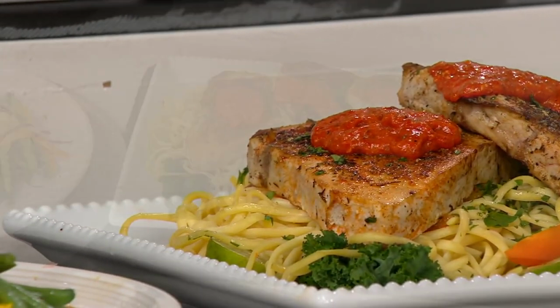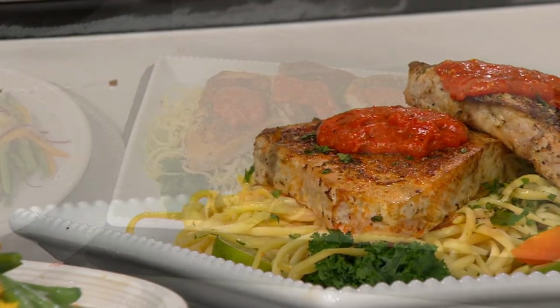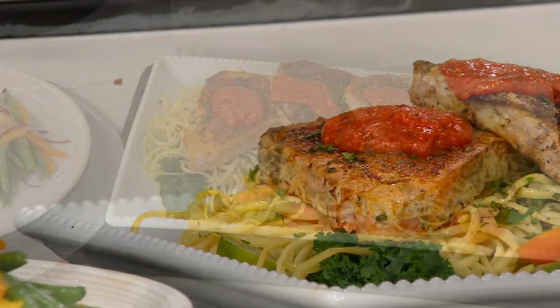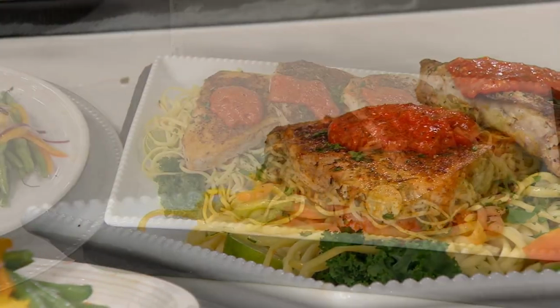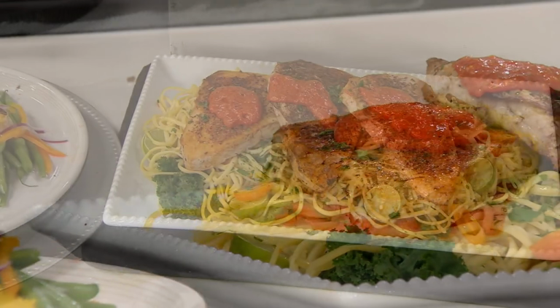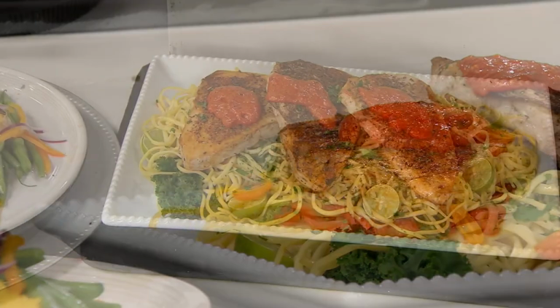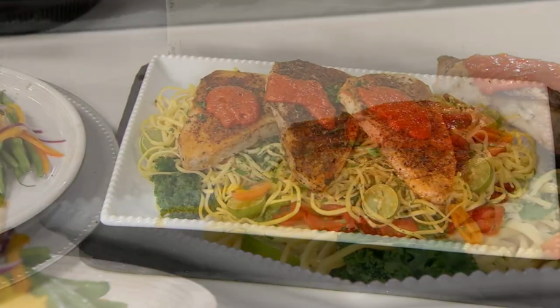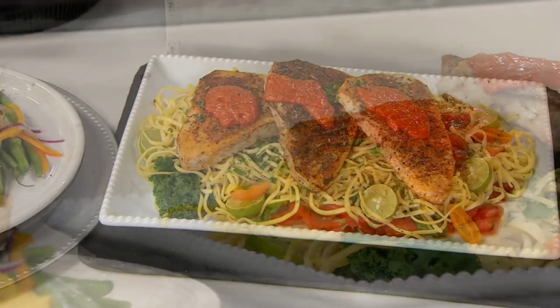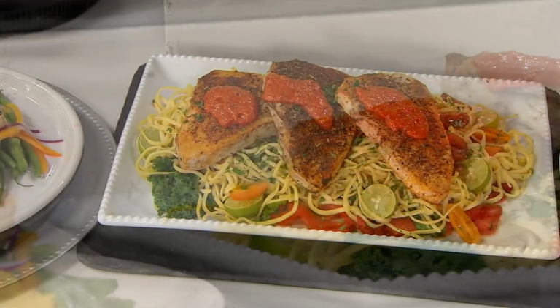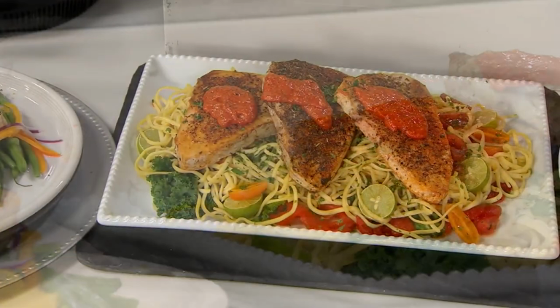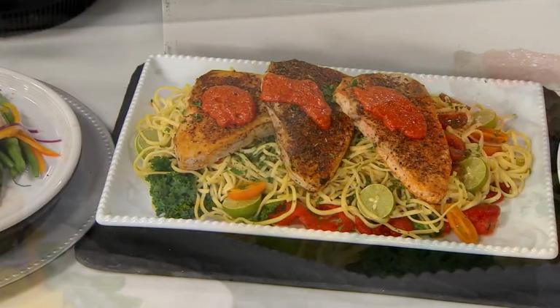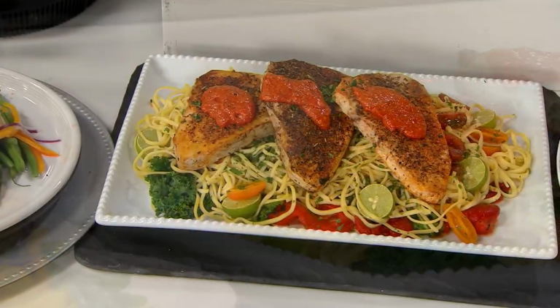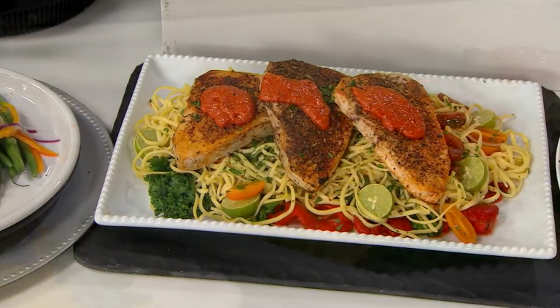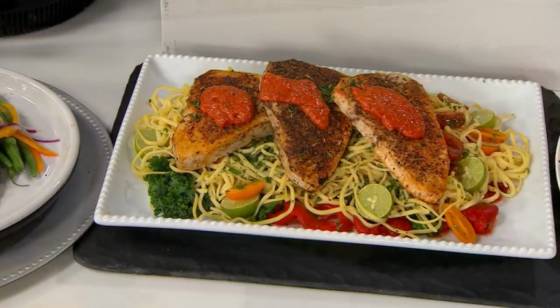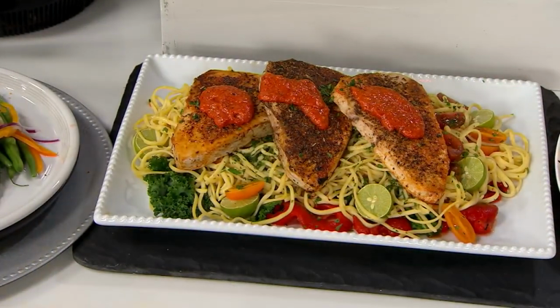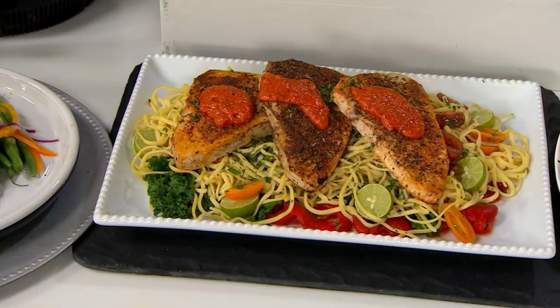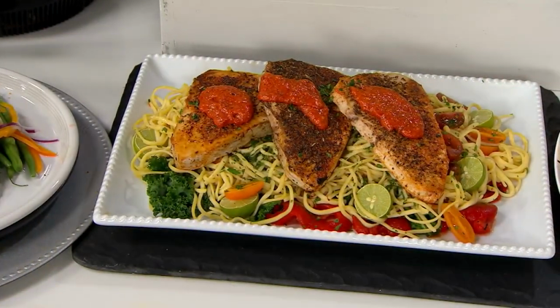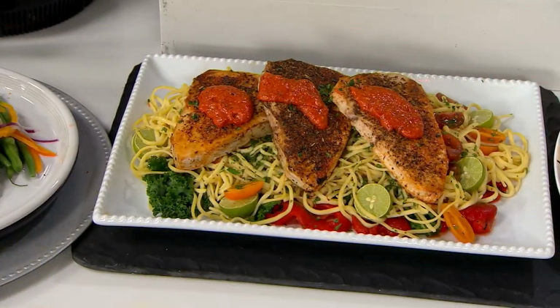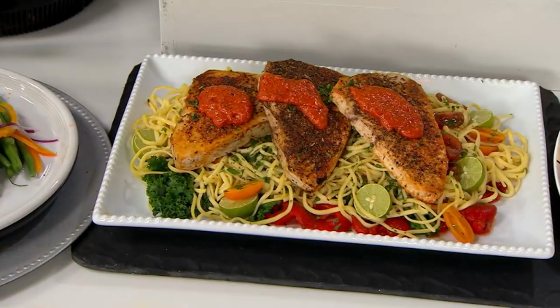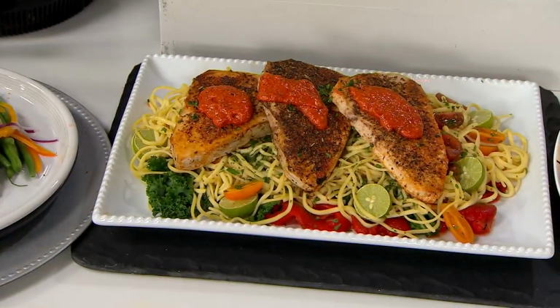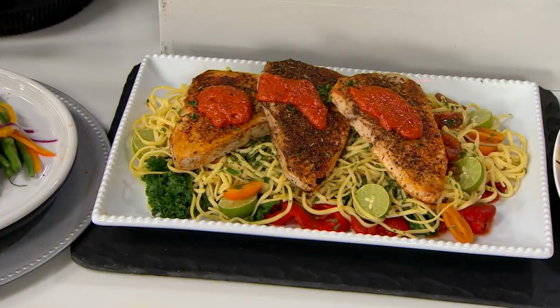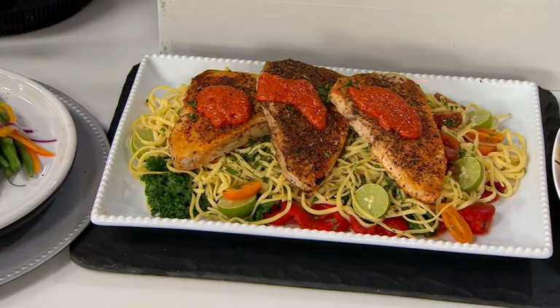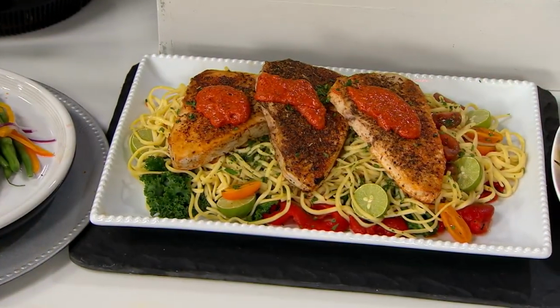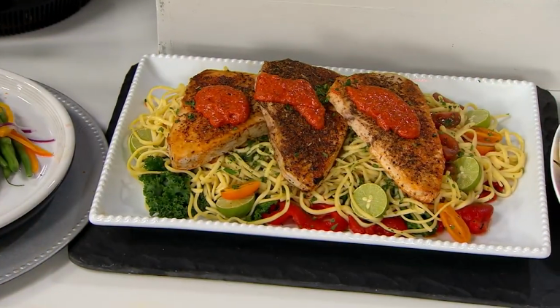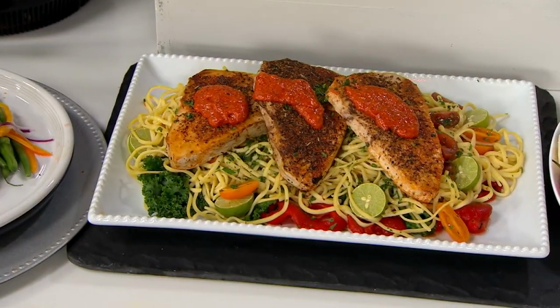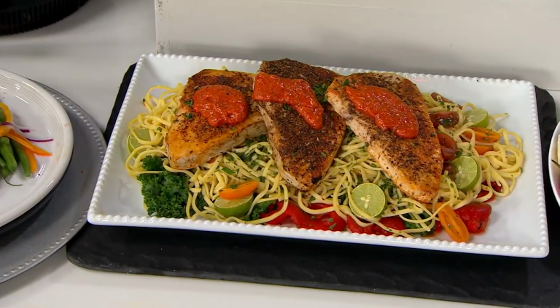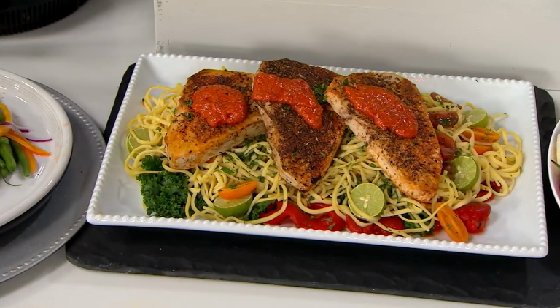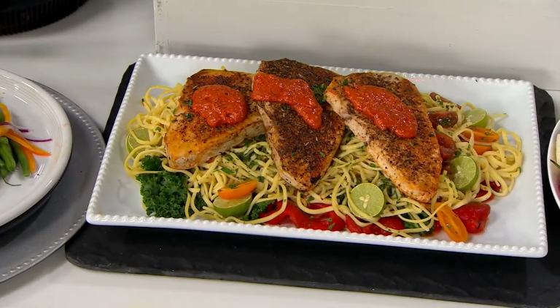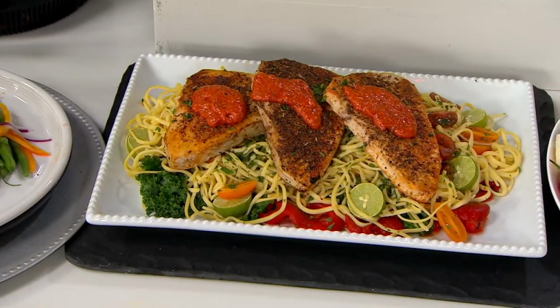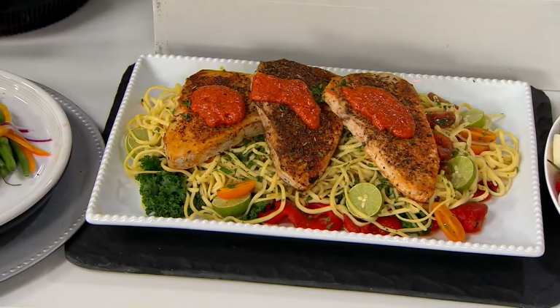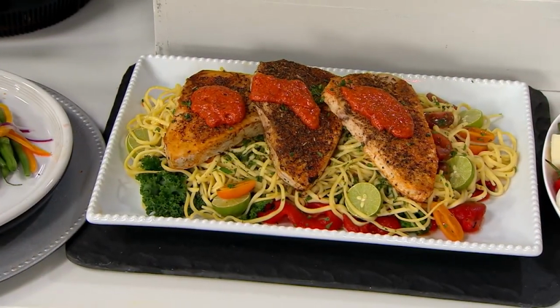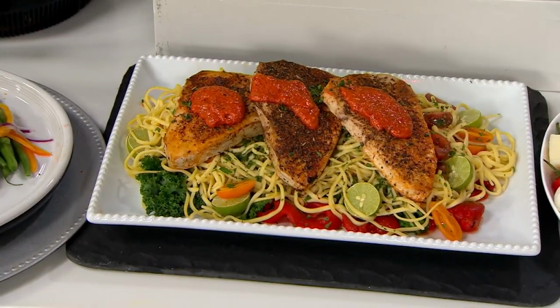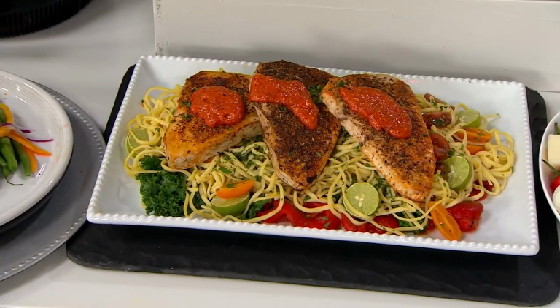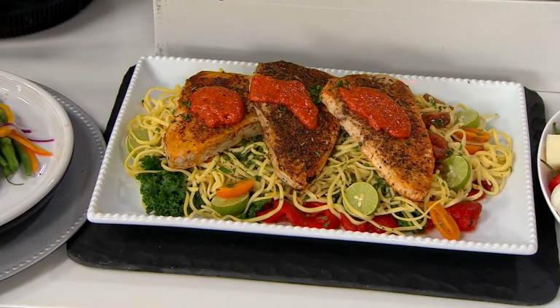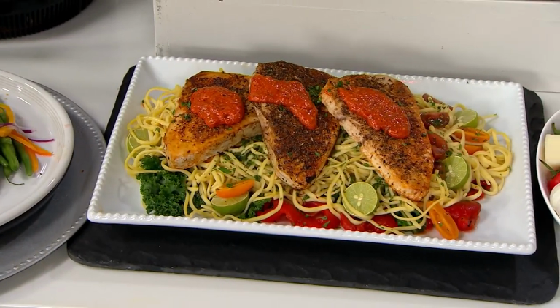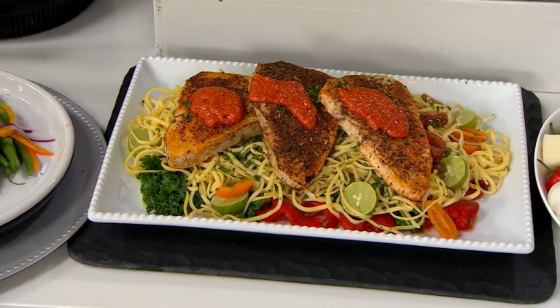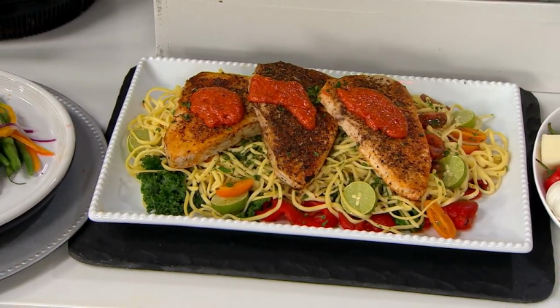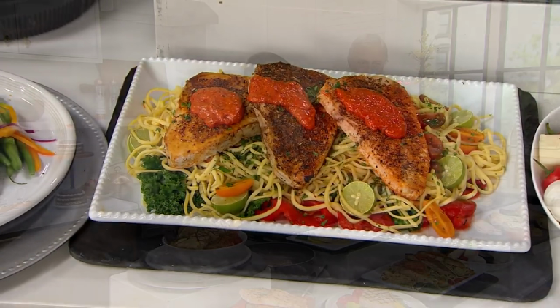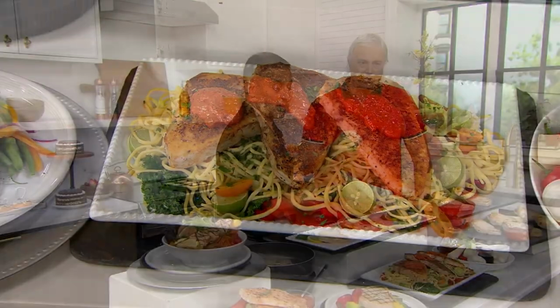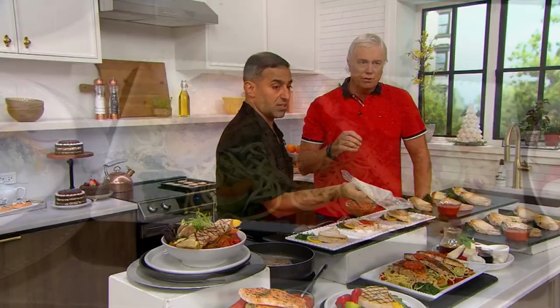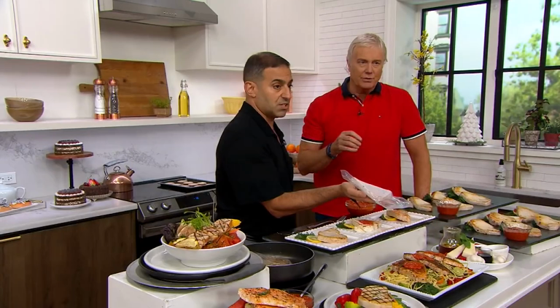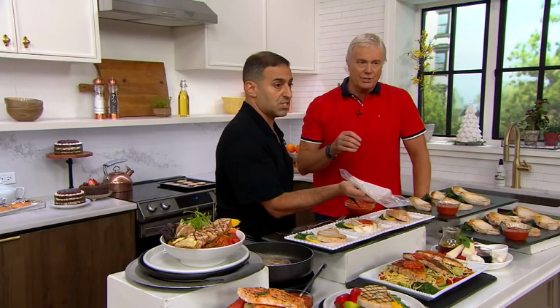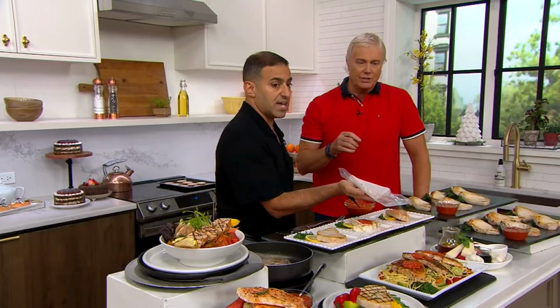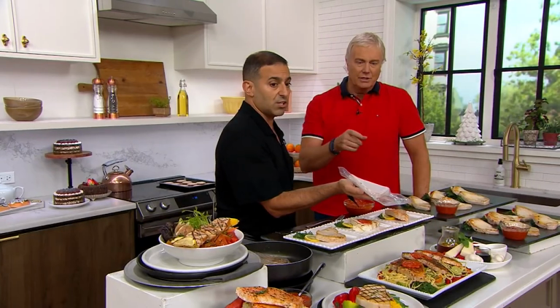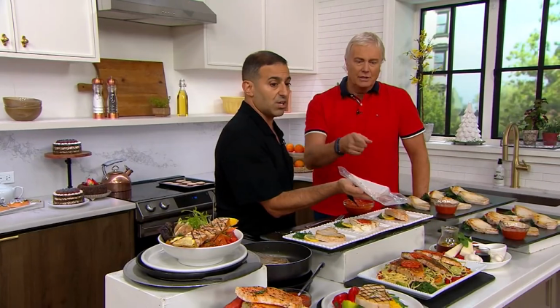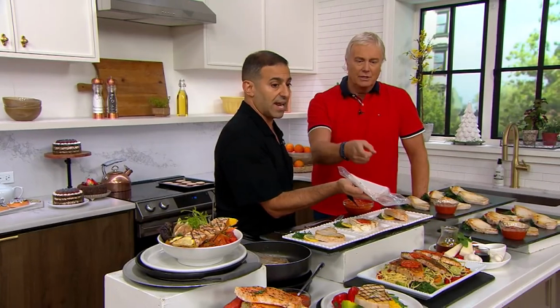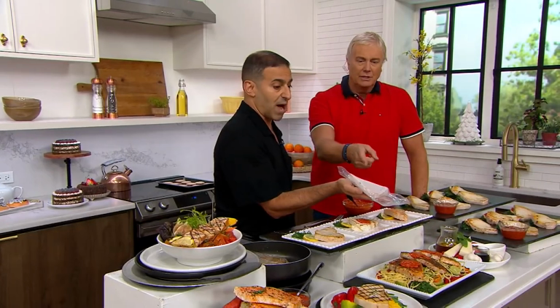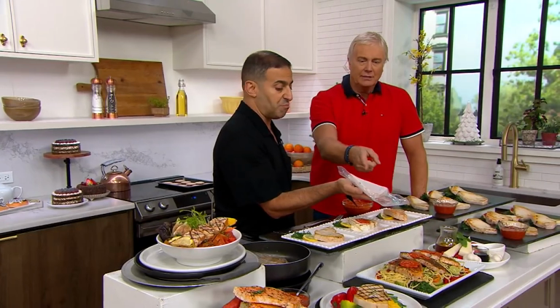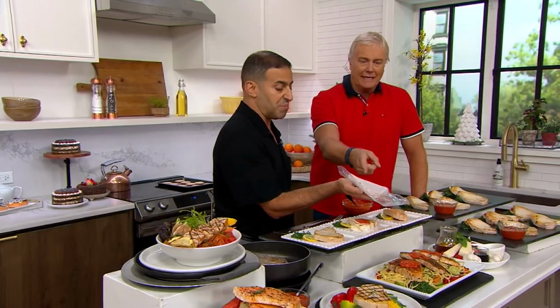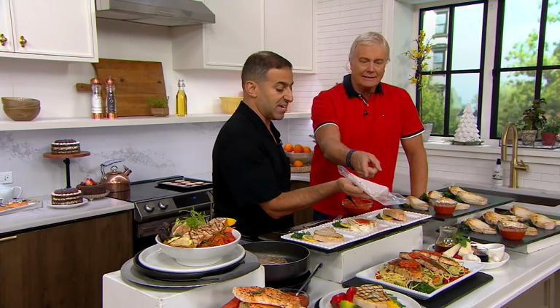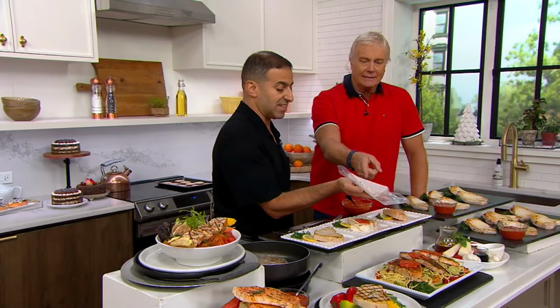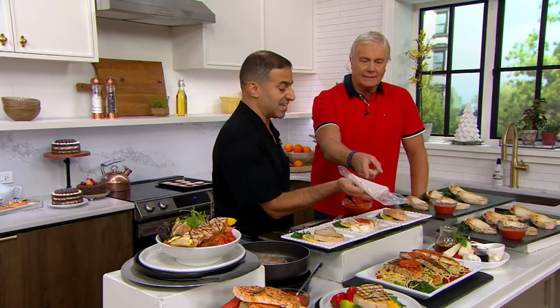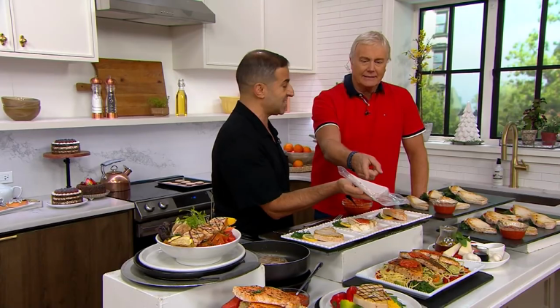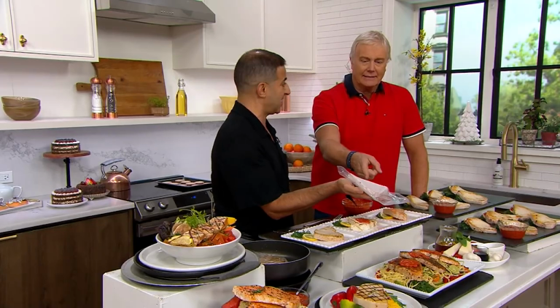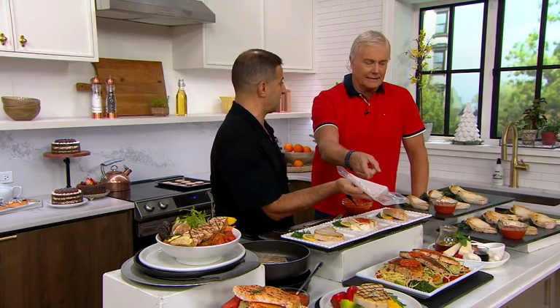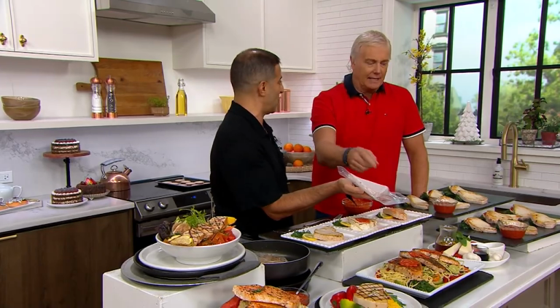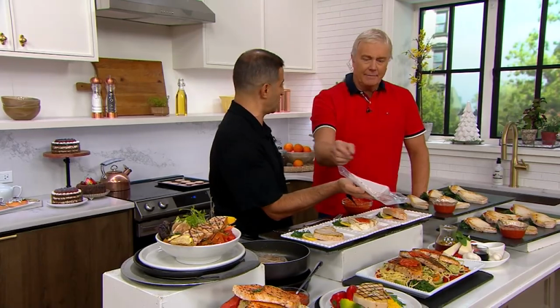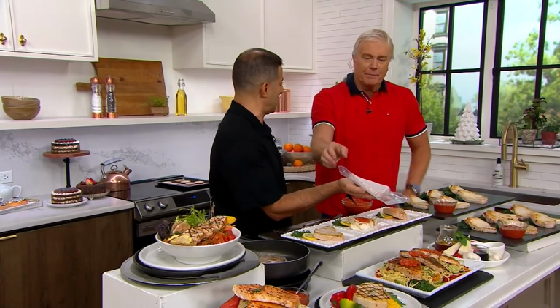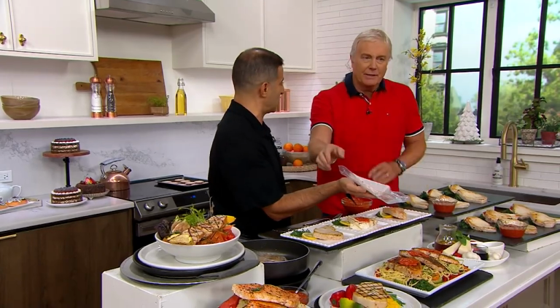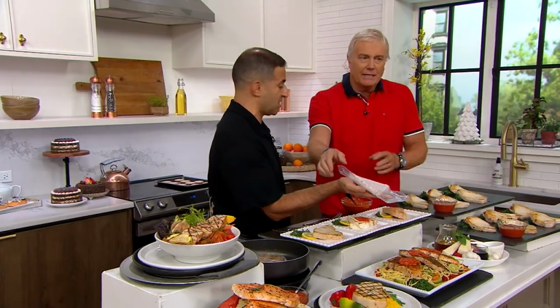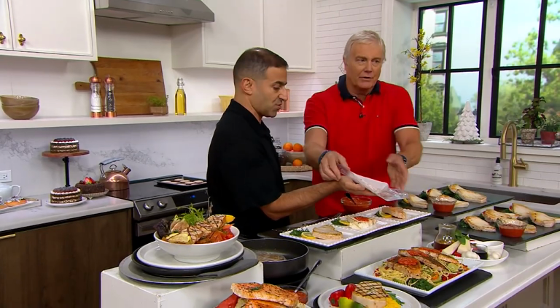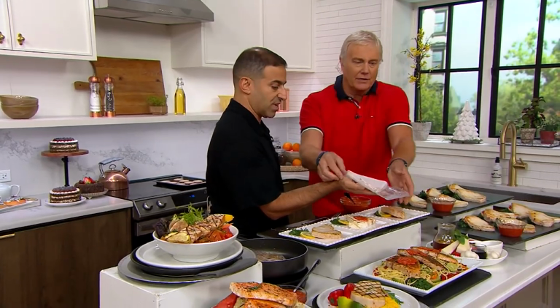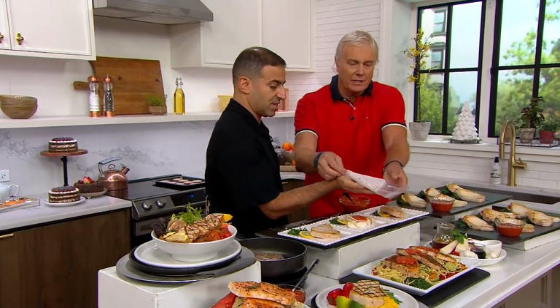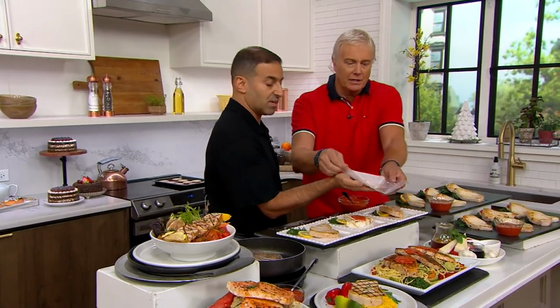Are these going to be individually wrapped up in the package? Yes, they are, just like so. Great. Take a look at that slab — those are huge. Take a look at how big that six-ounce piece is right there.